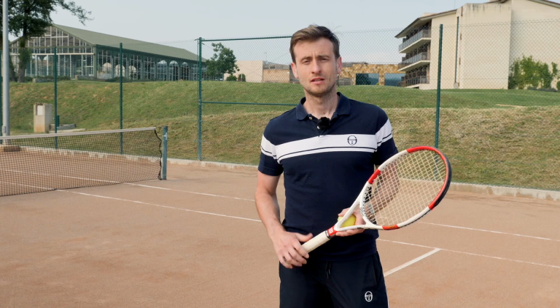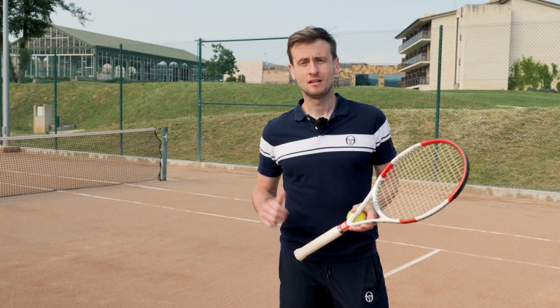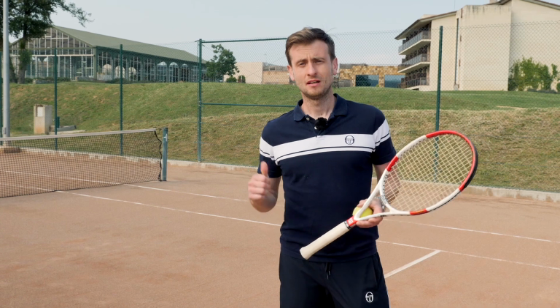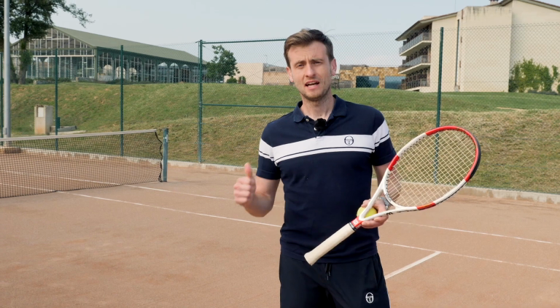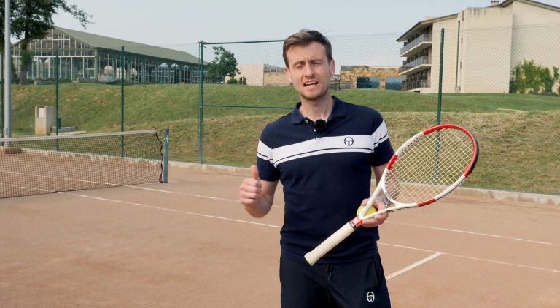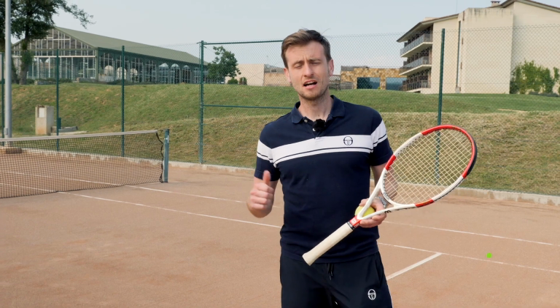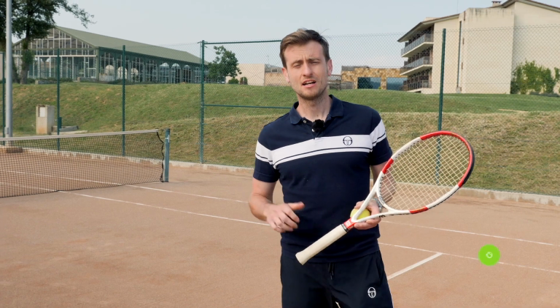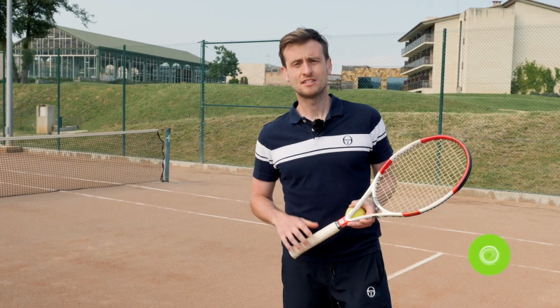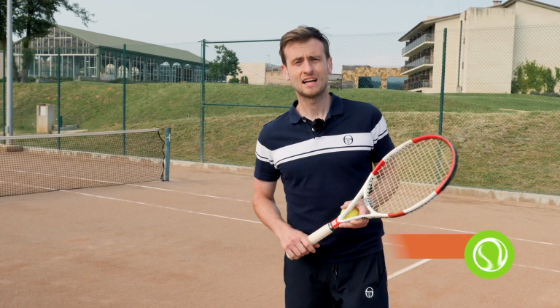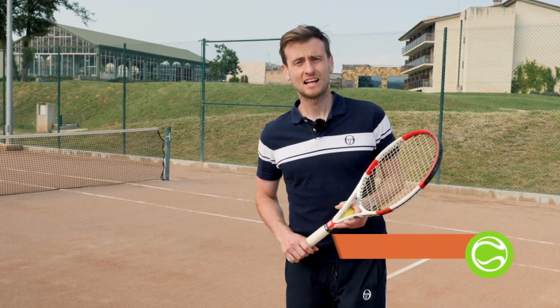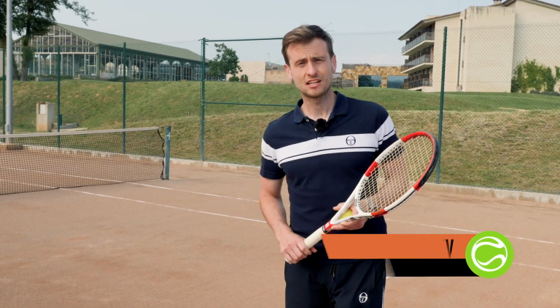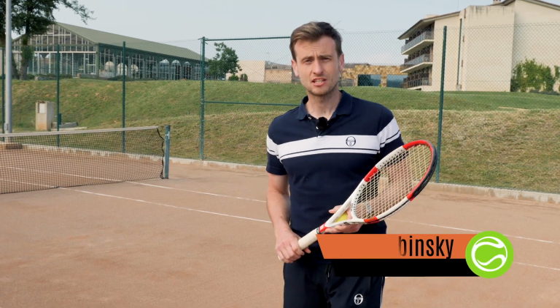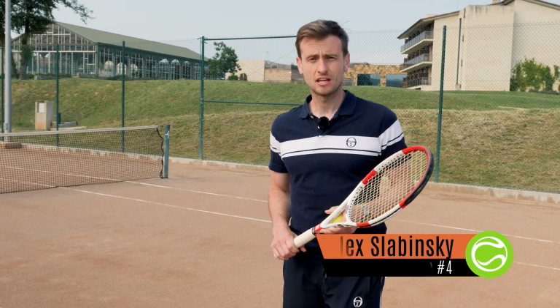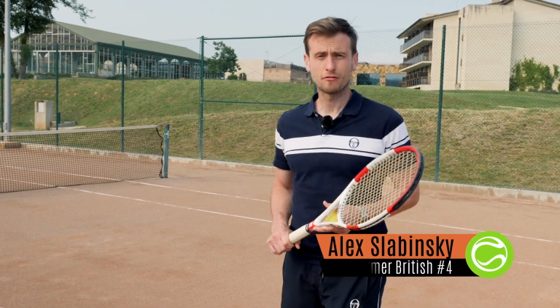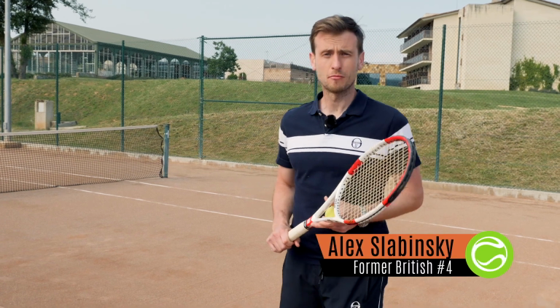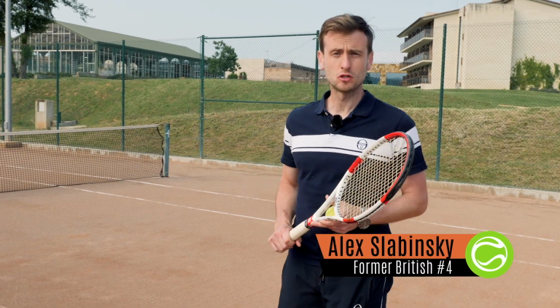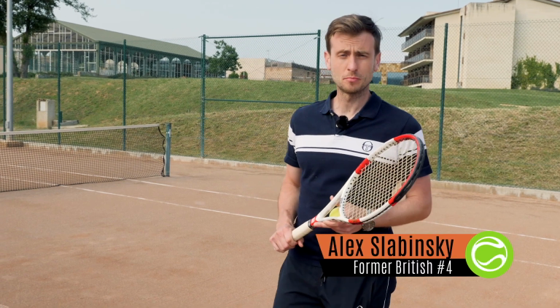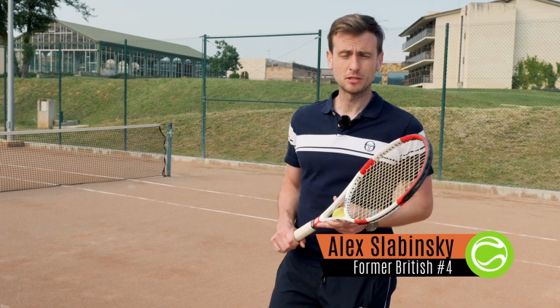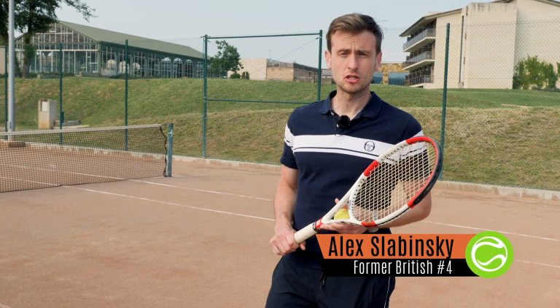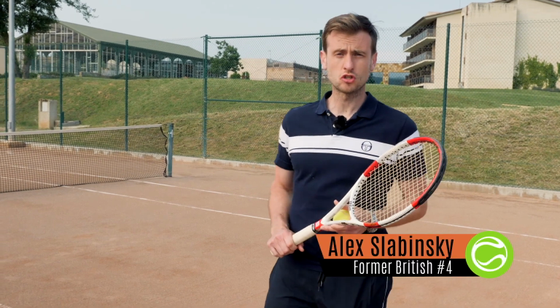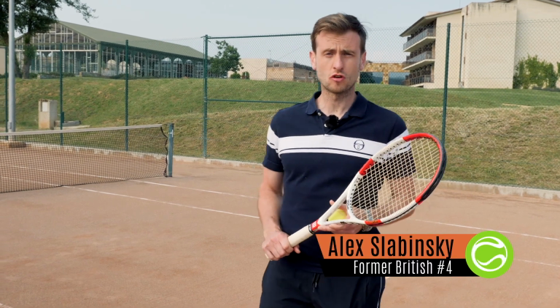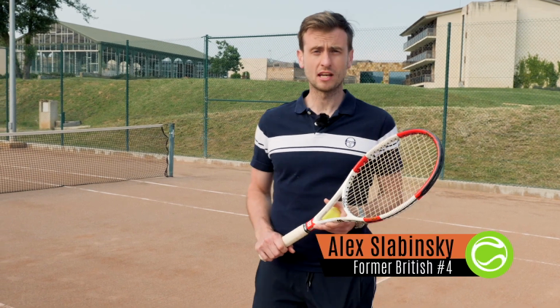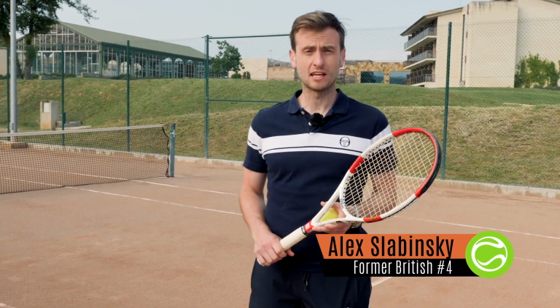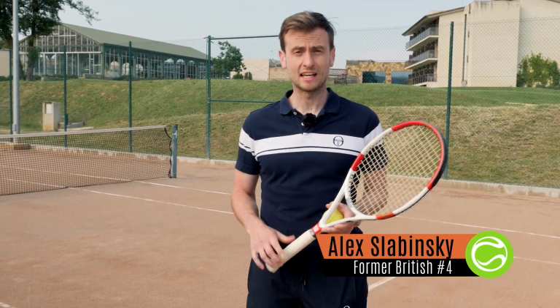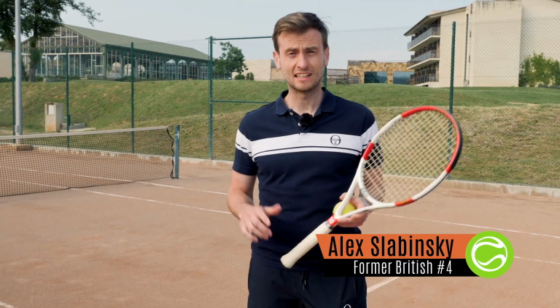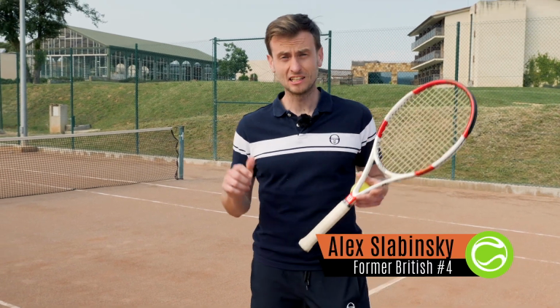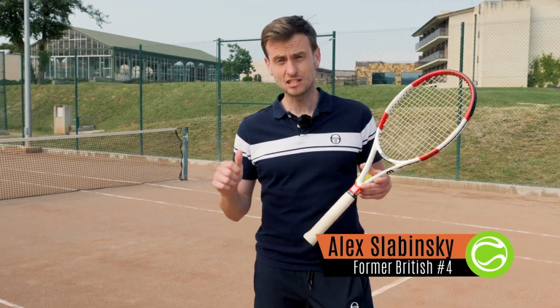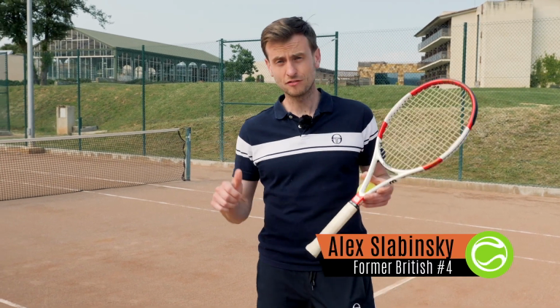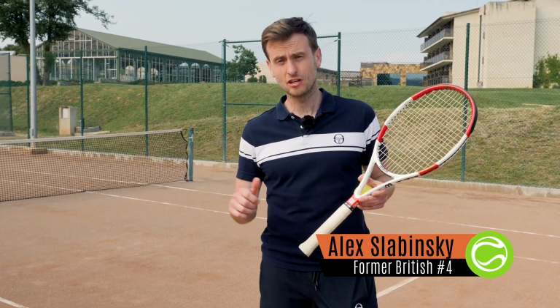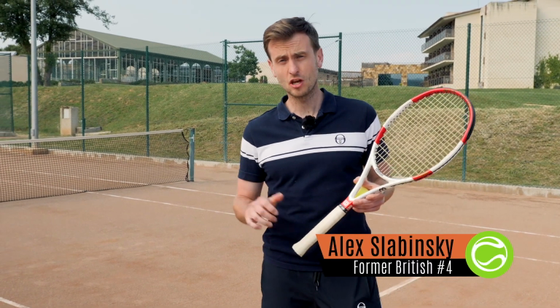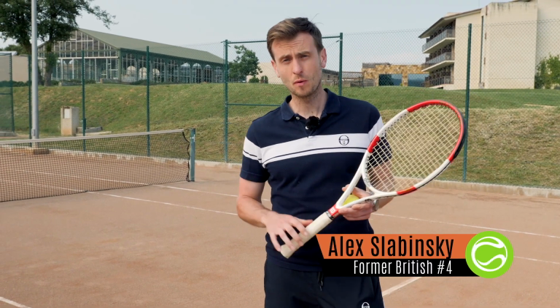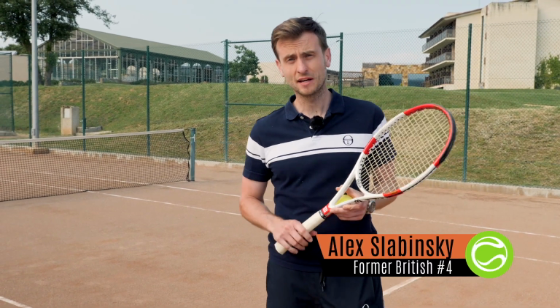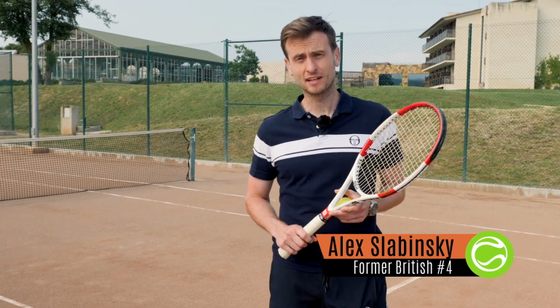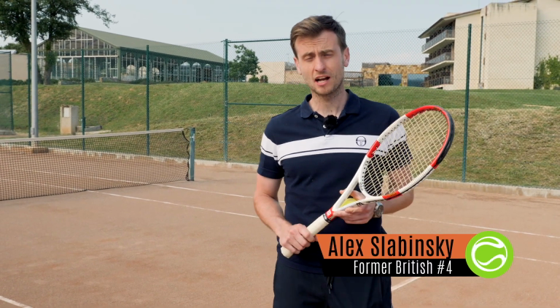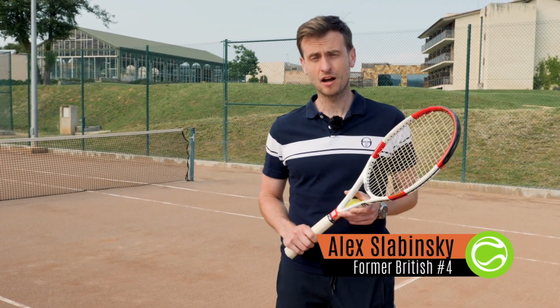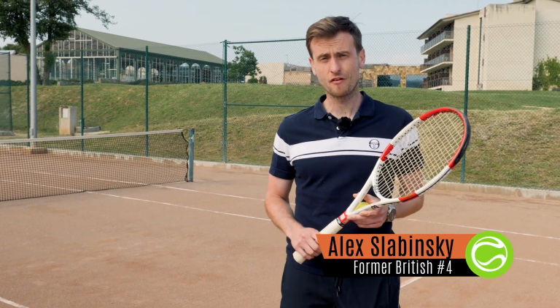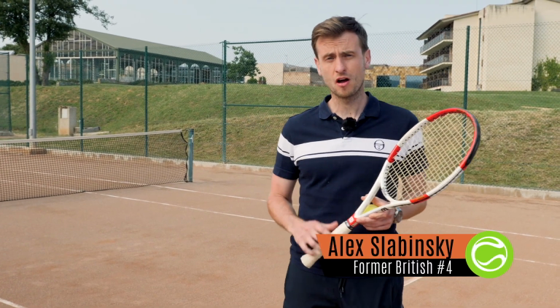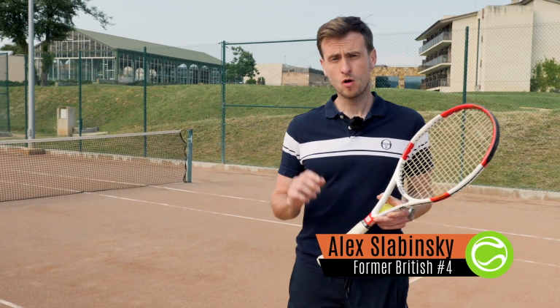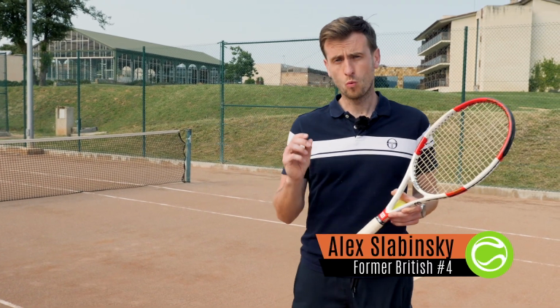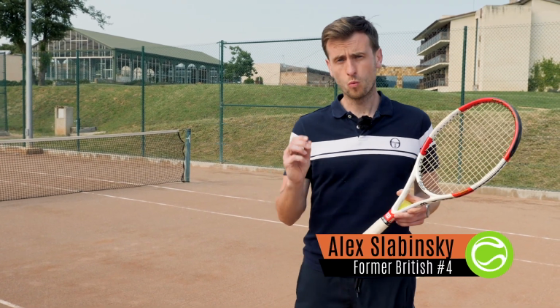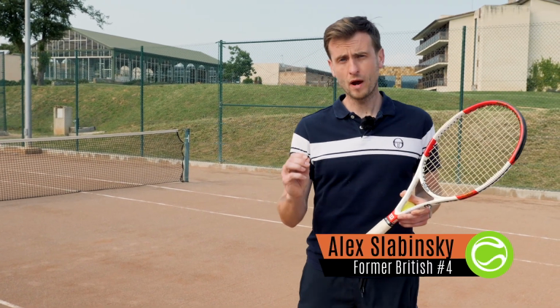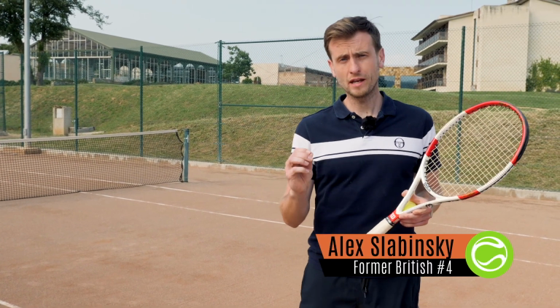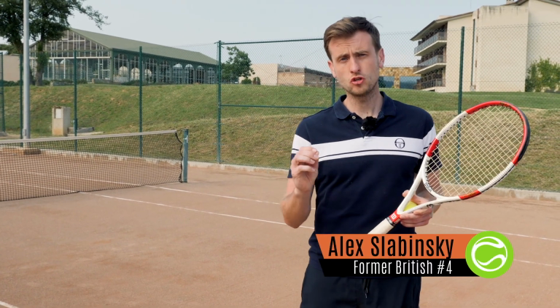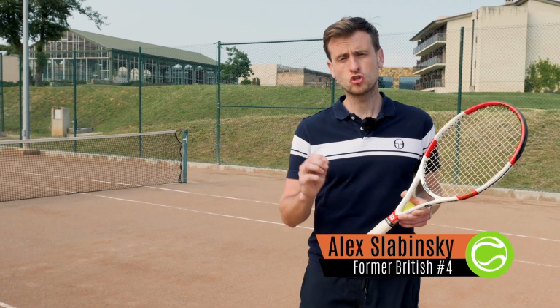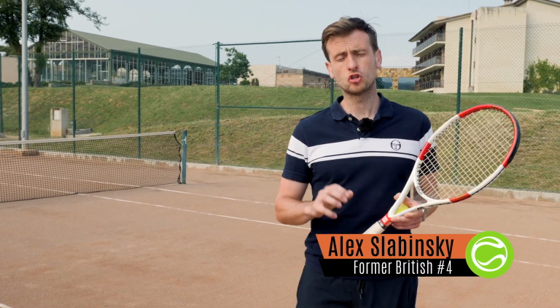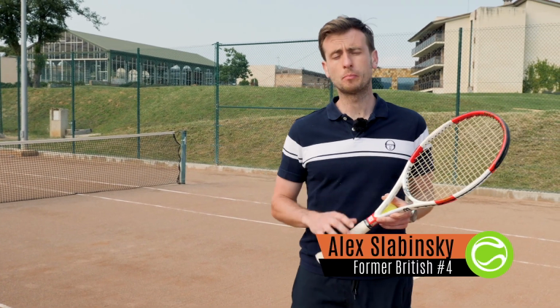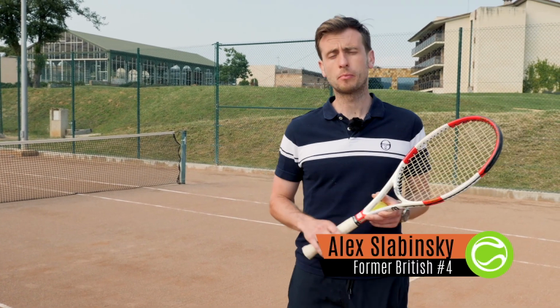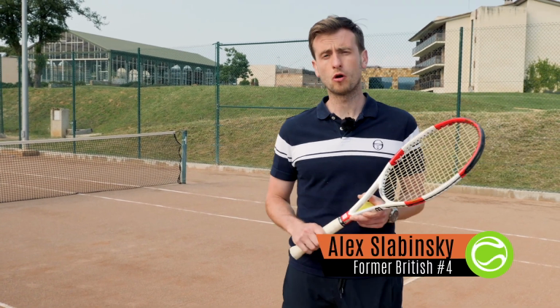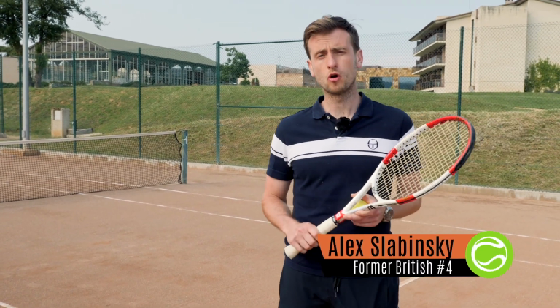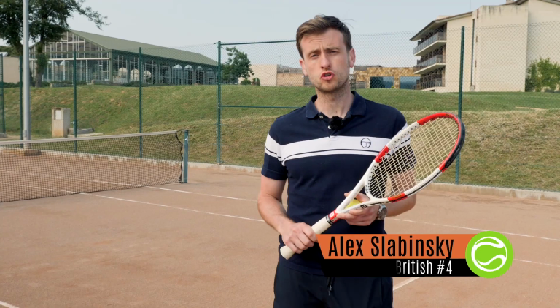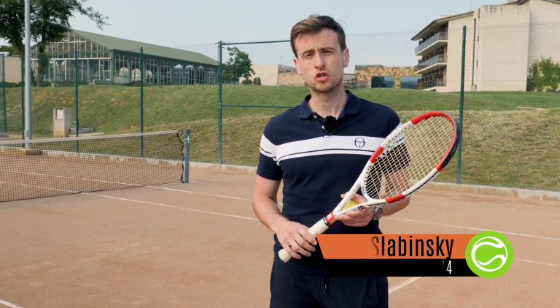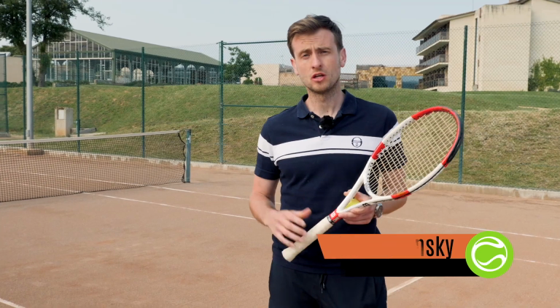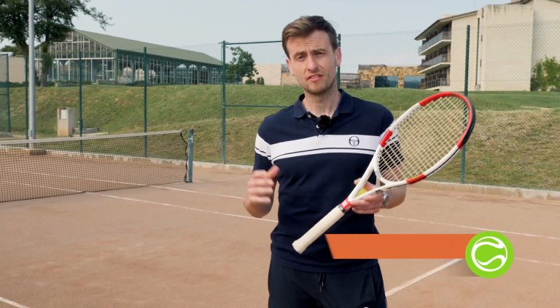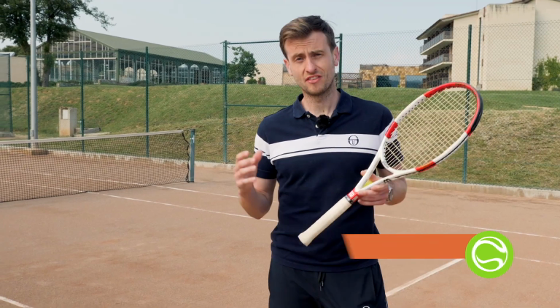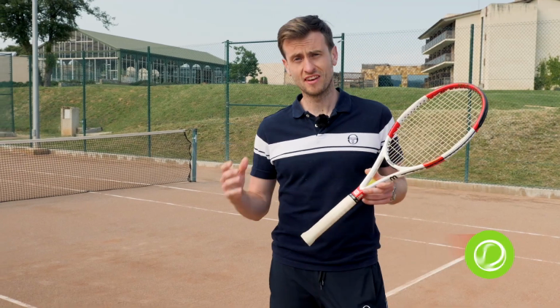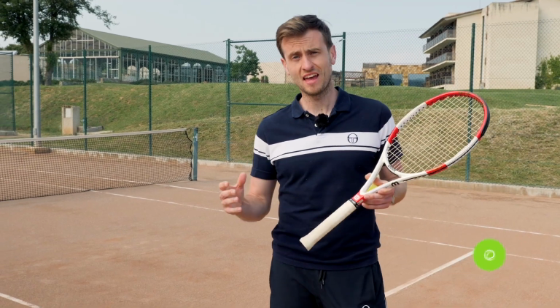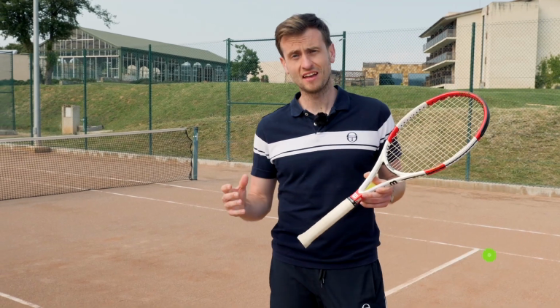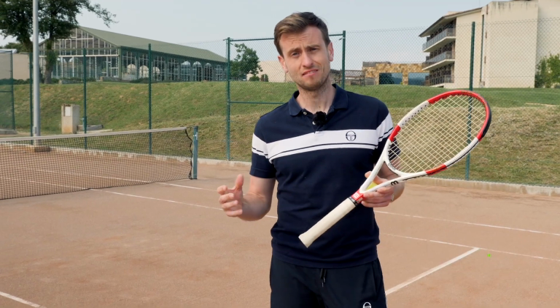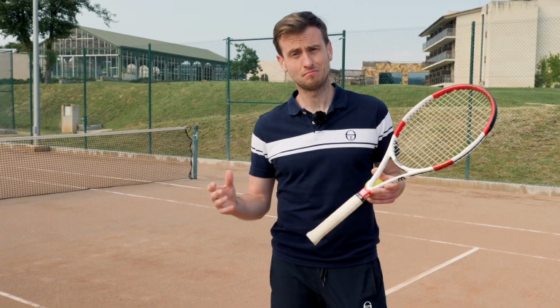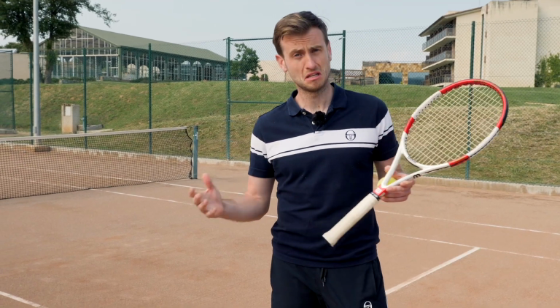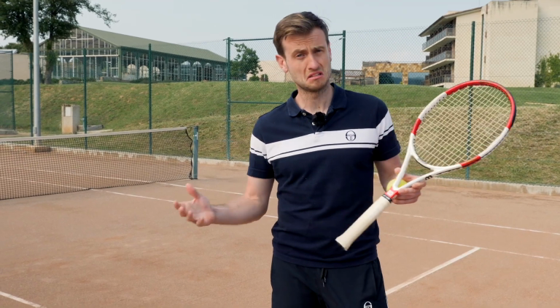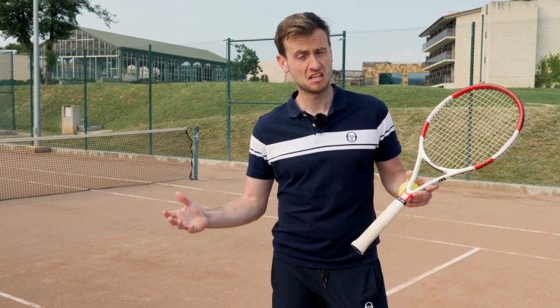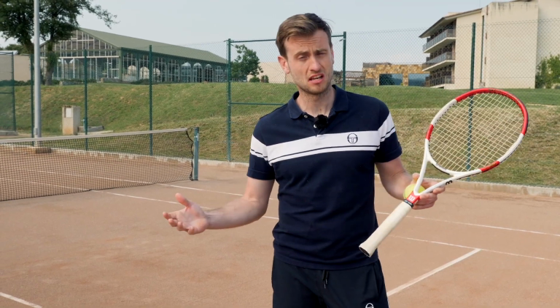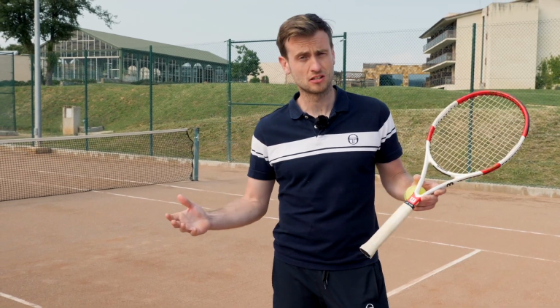Hey guys, Alex here from Top Tennis Training and in this video we're going to cover when you should approach the net in tennis.